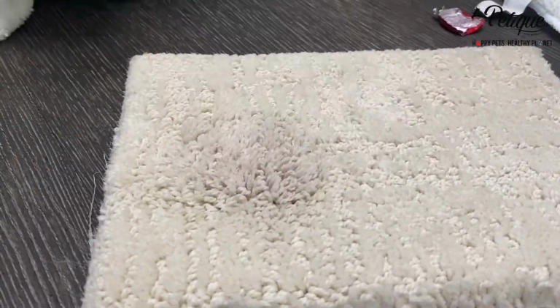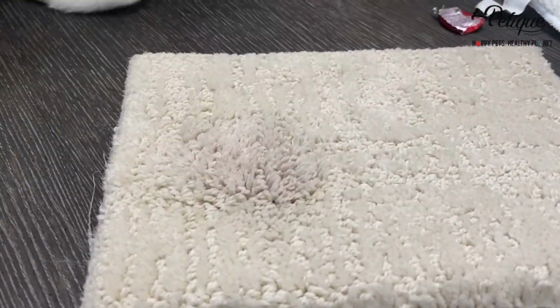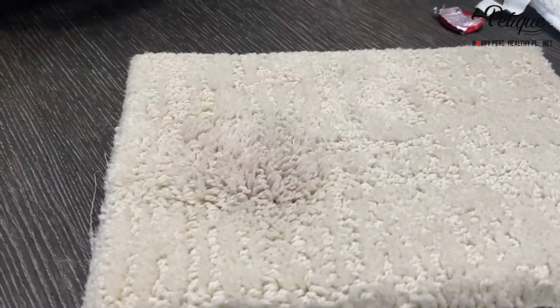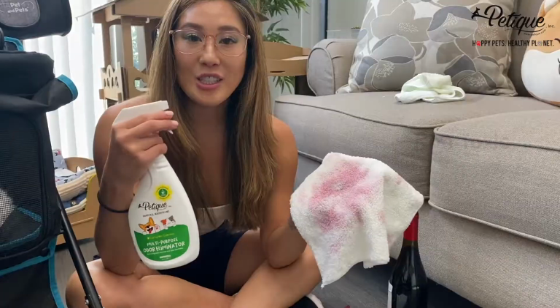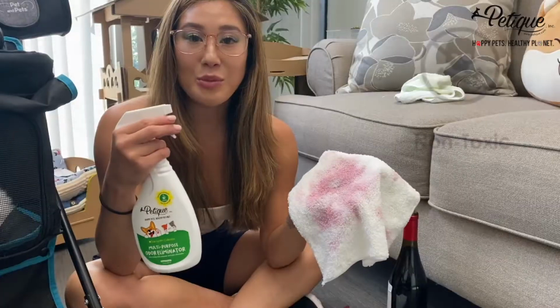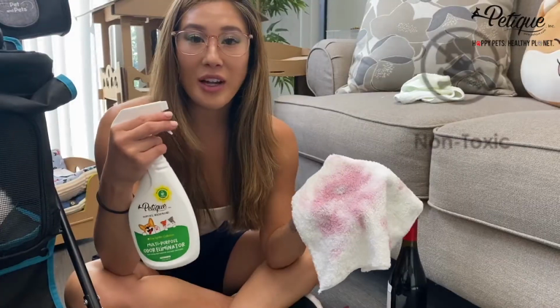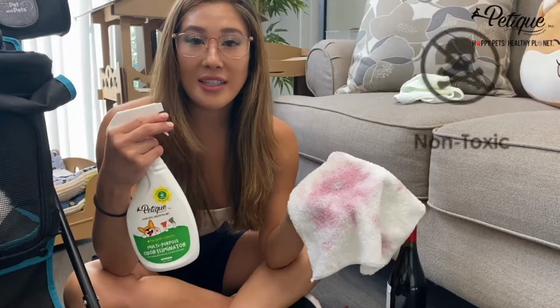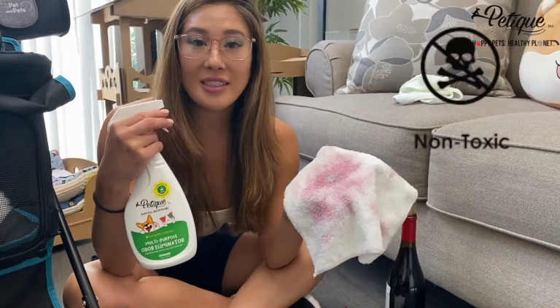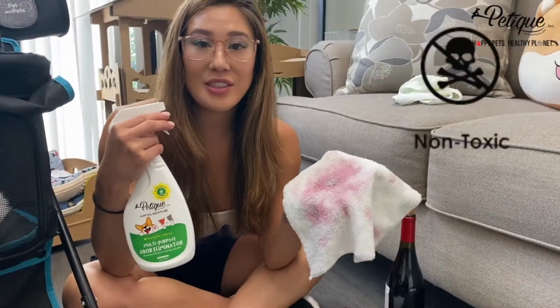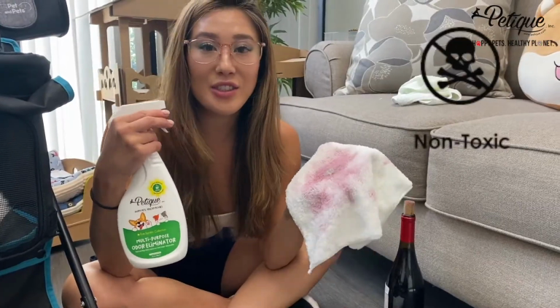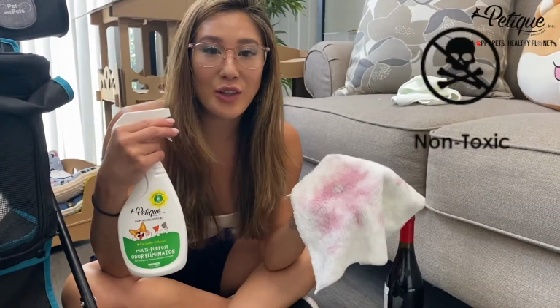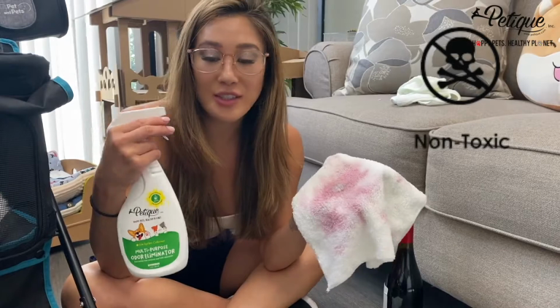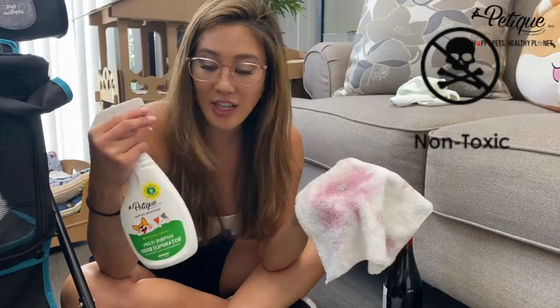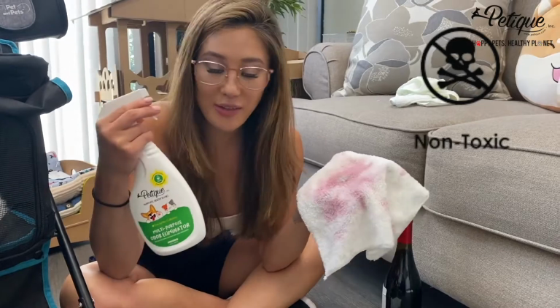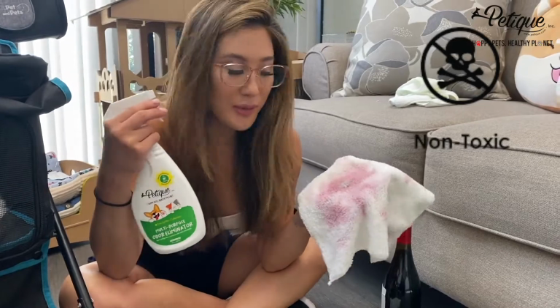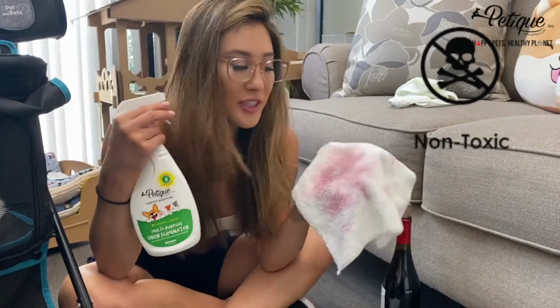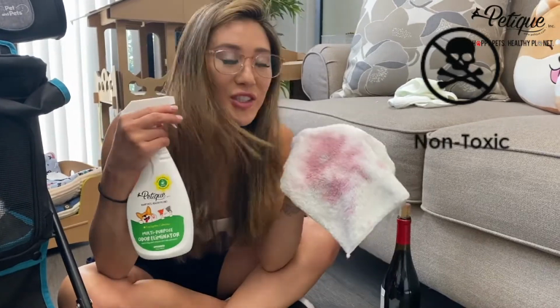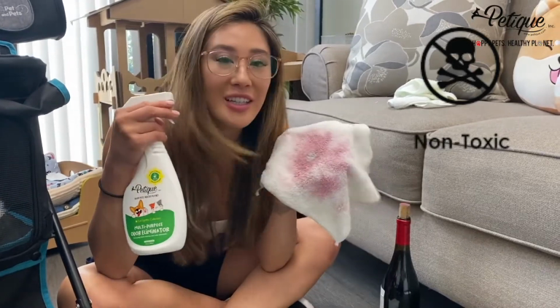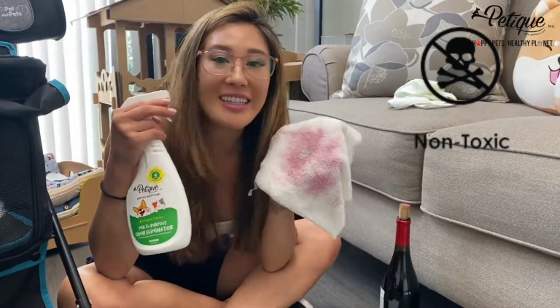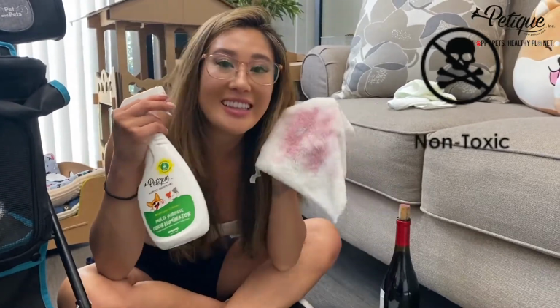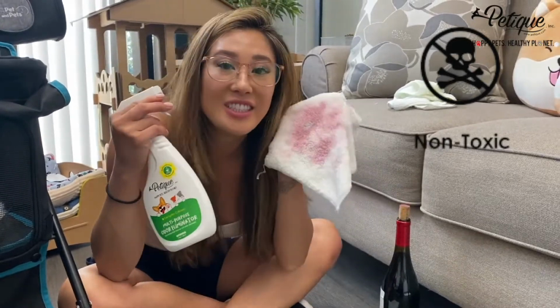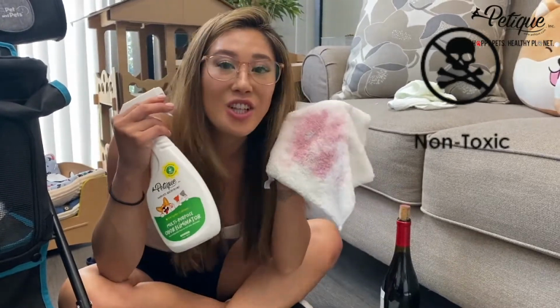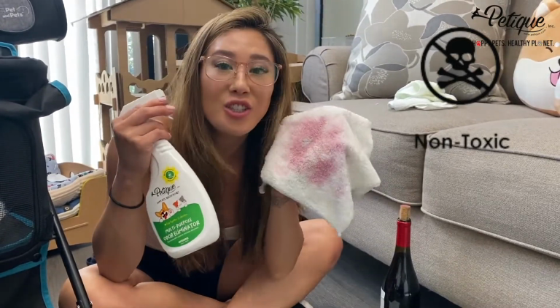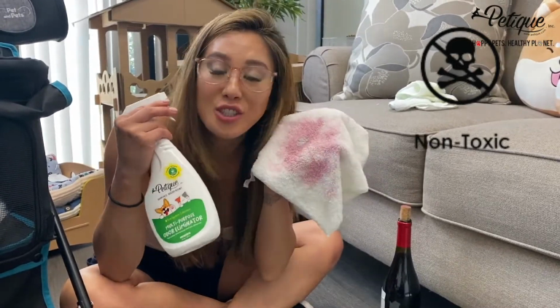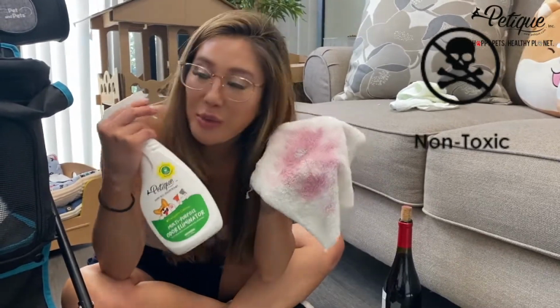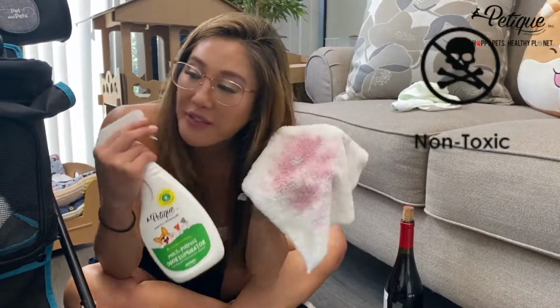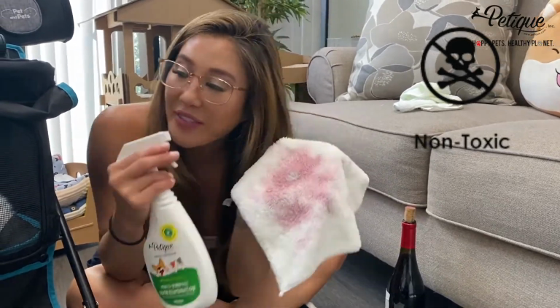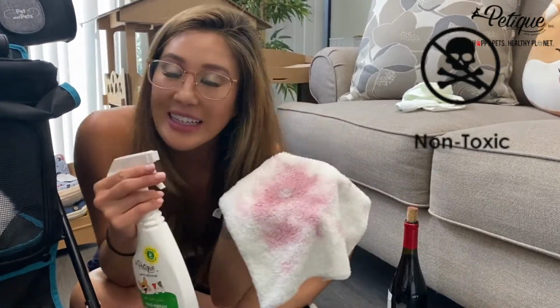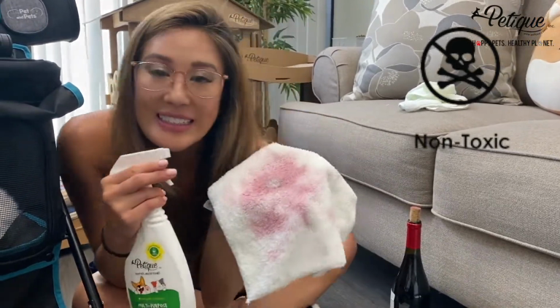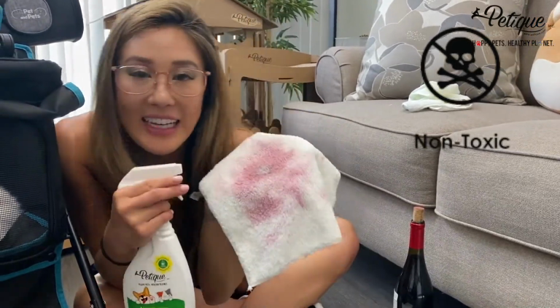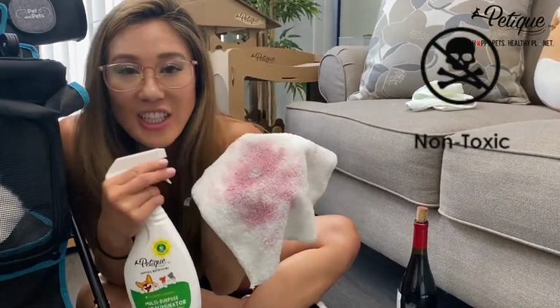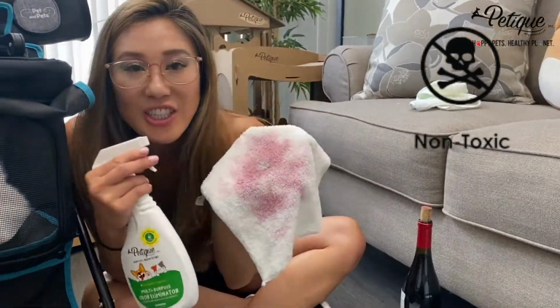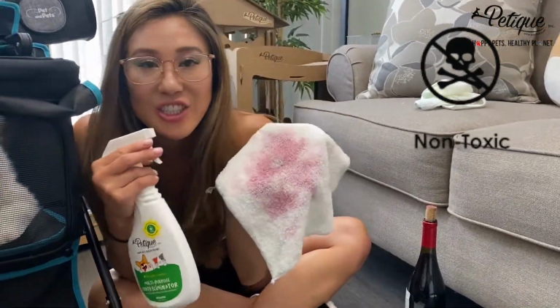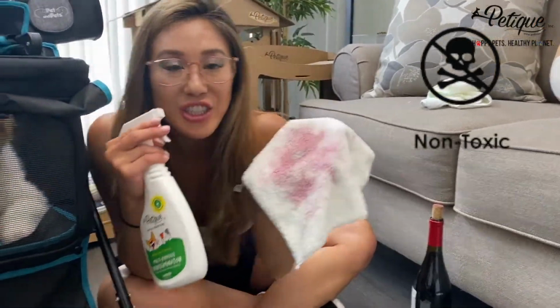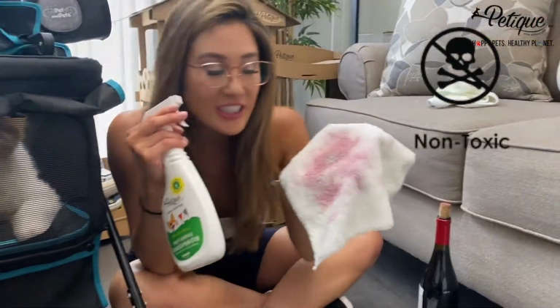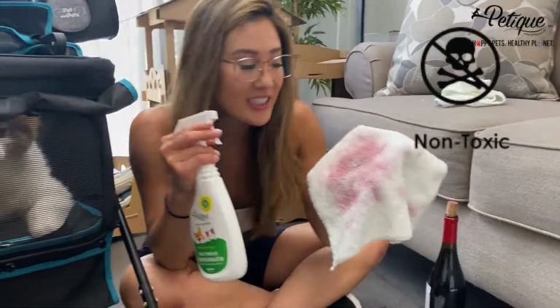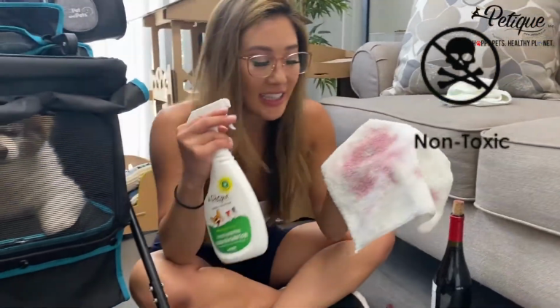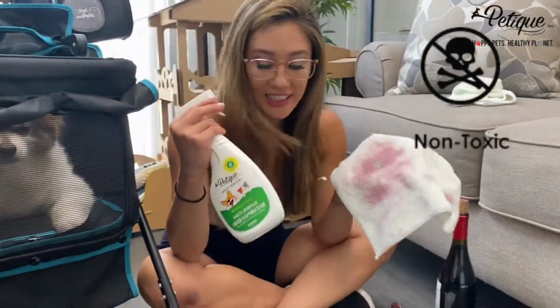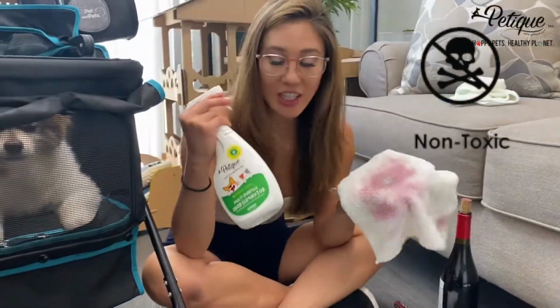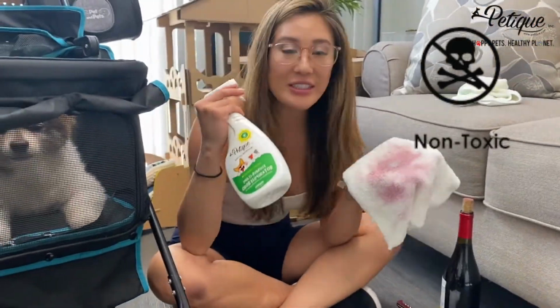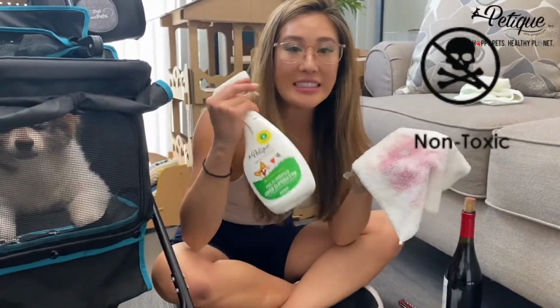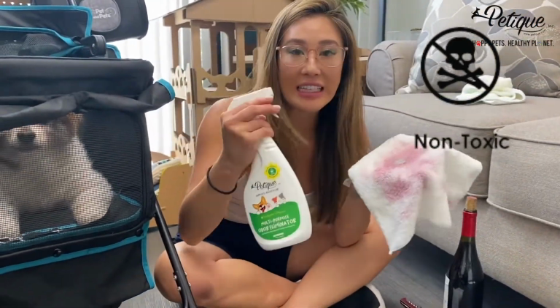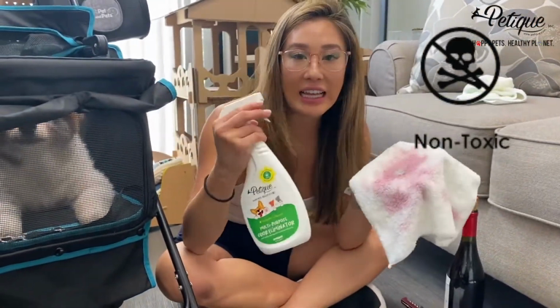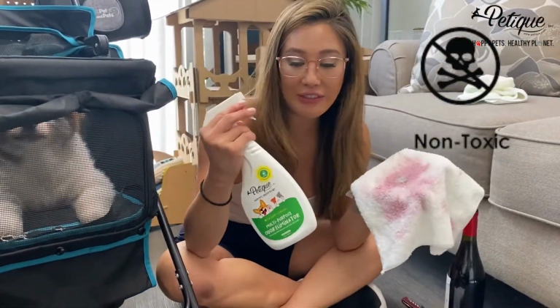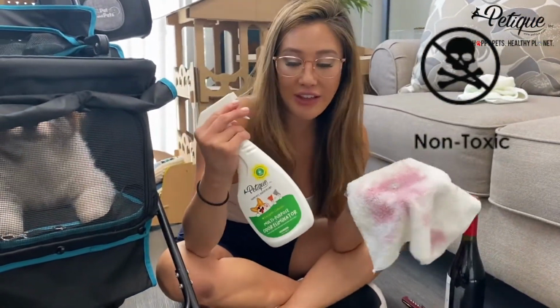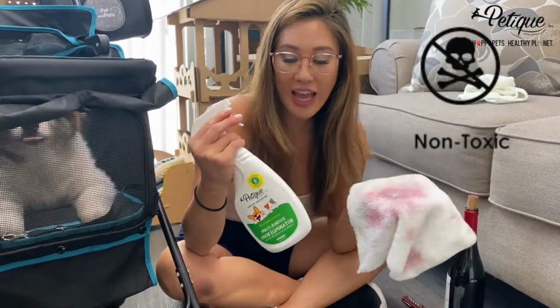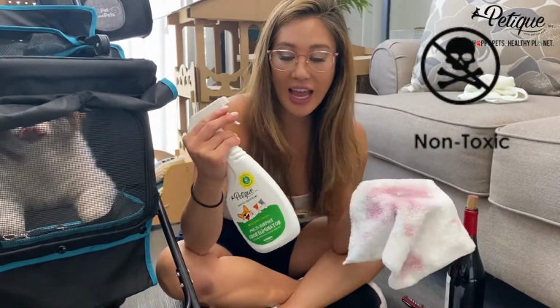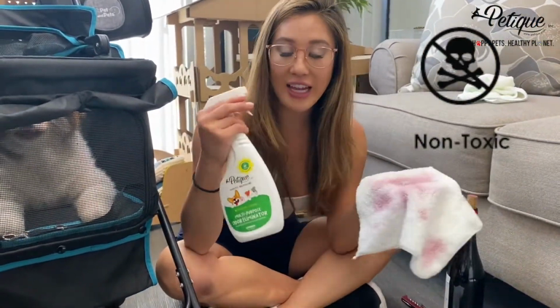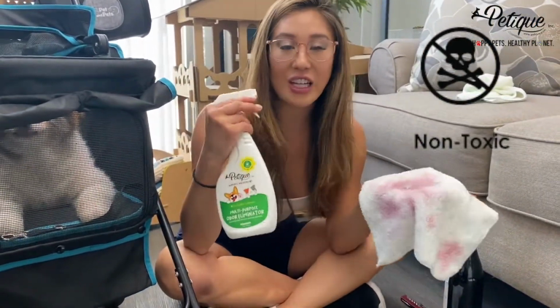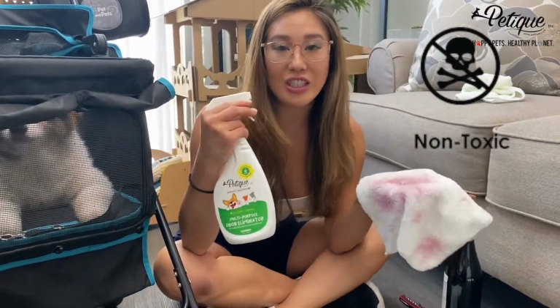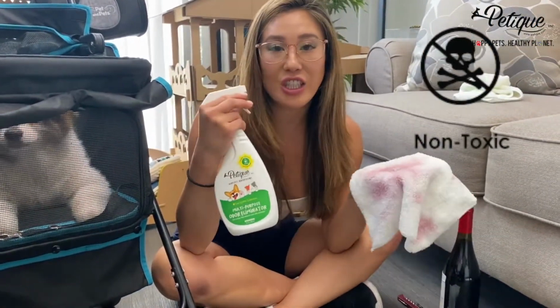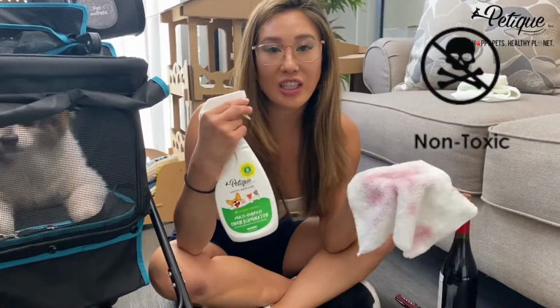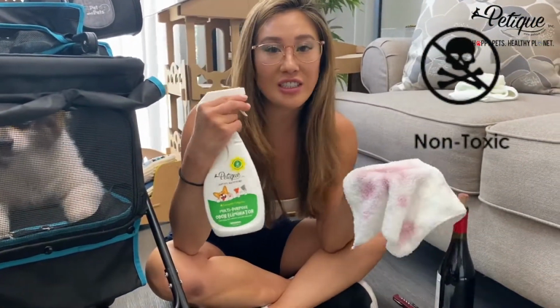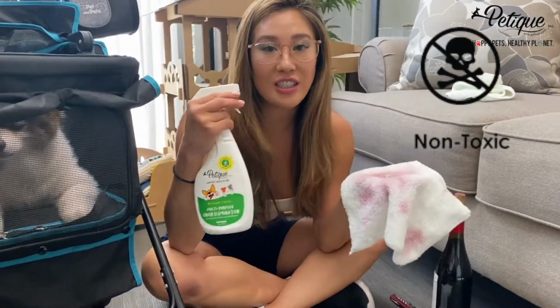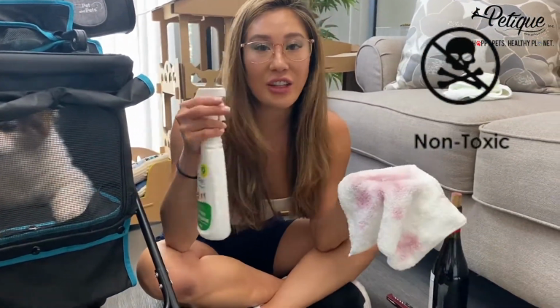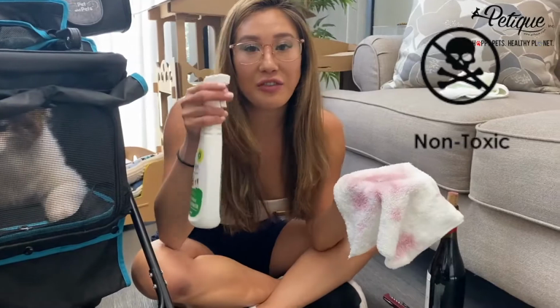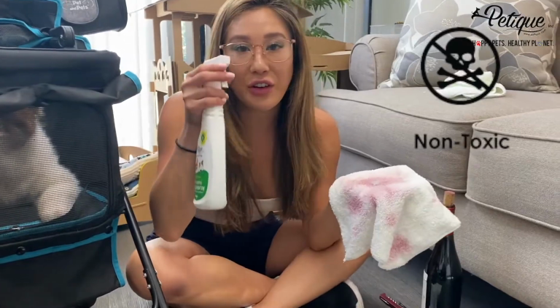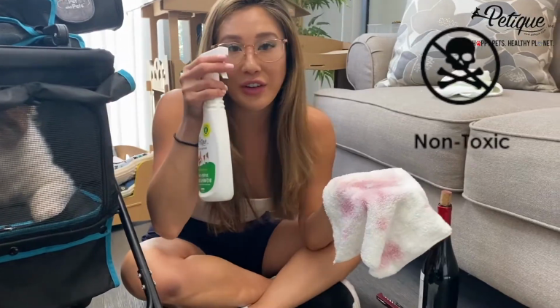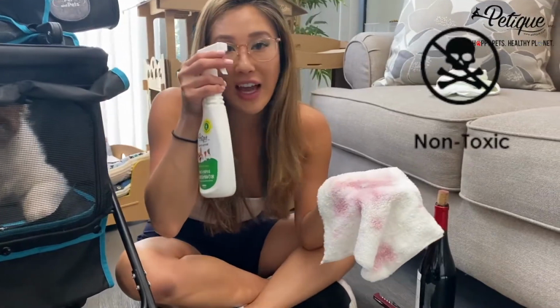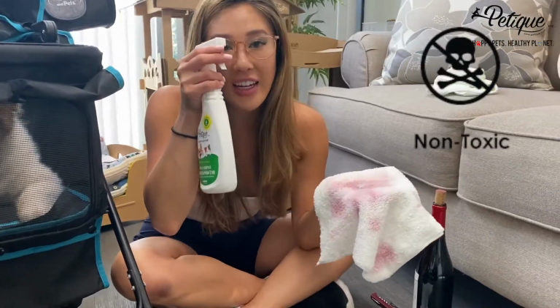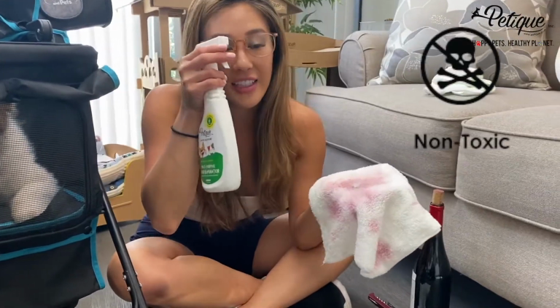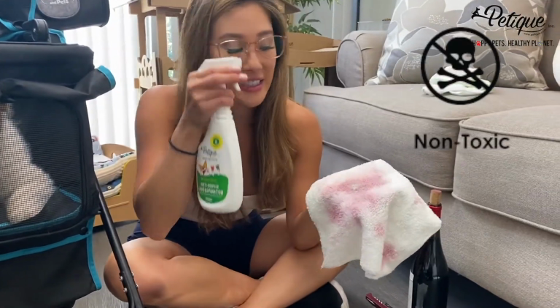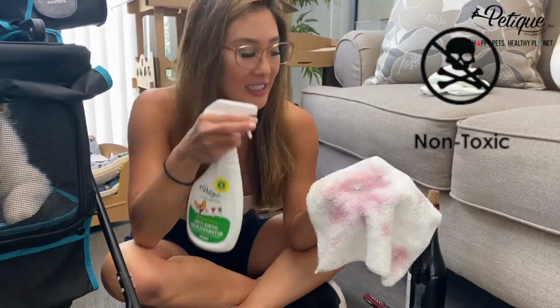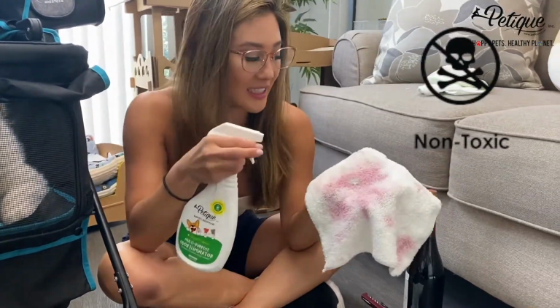This product is so safe. I'm going to do it like this, close to my face and Hershey's. That's how safe and non-toxic the Photocatalyst is.